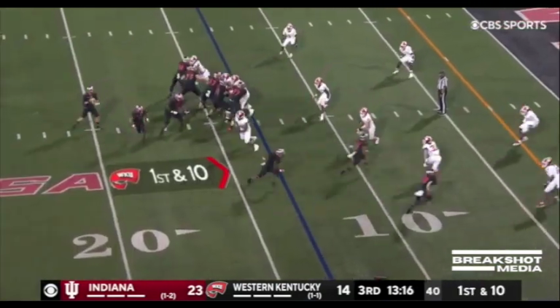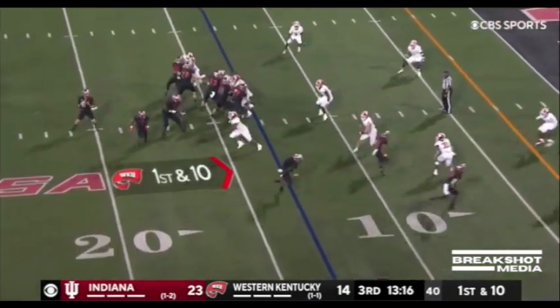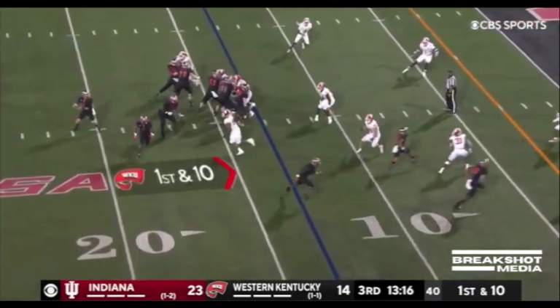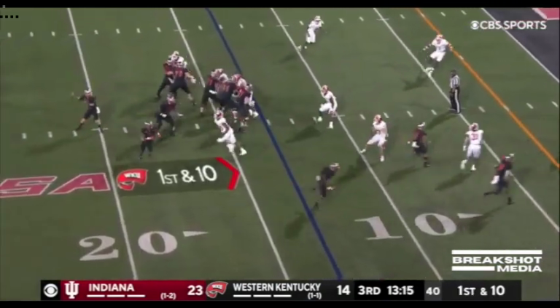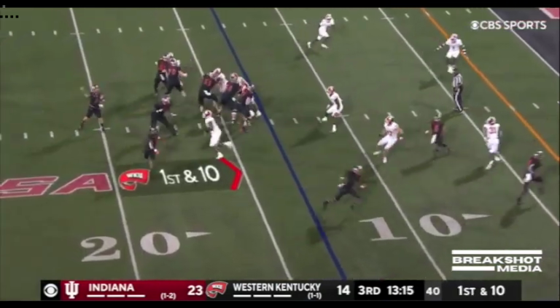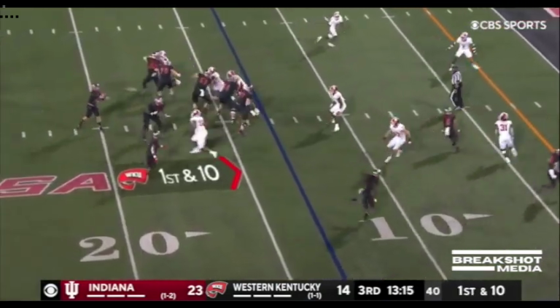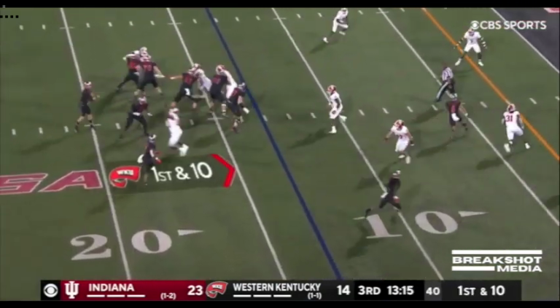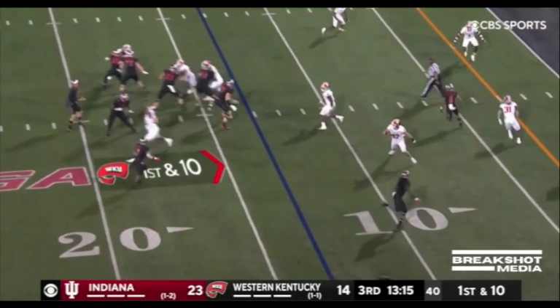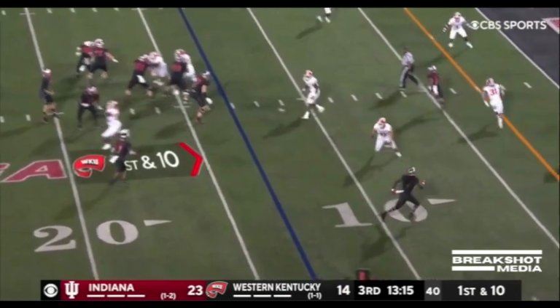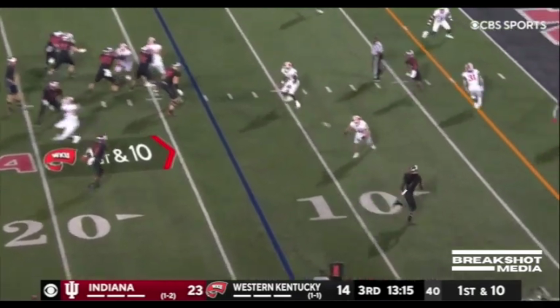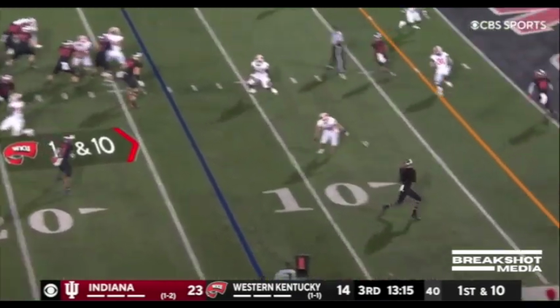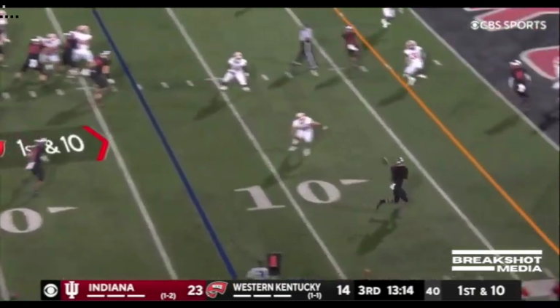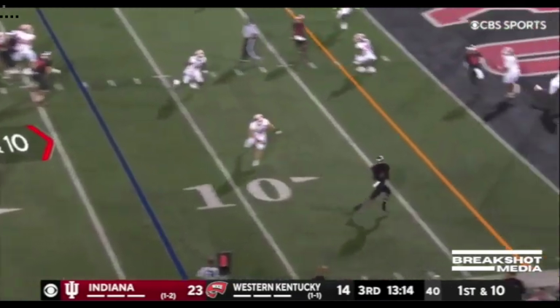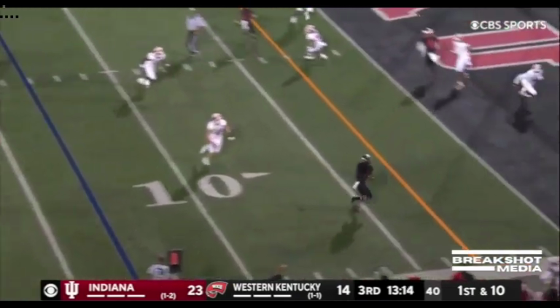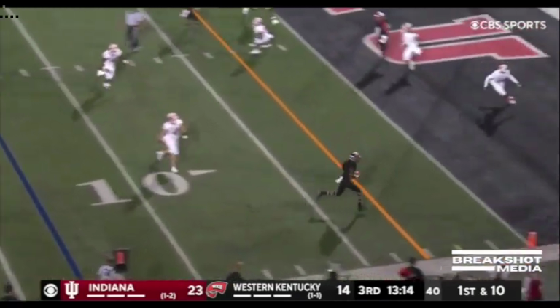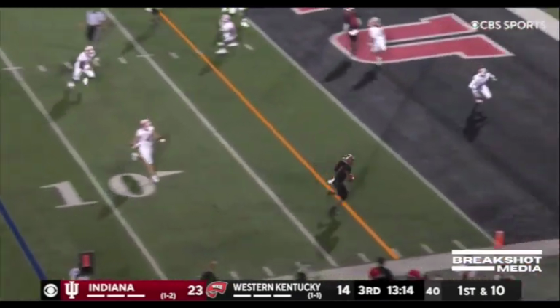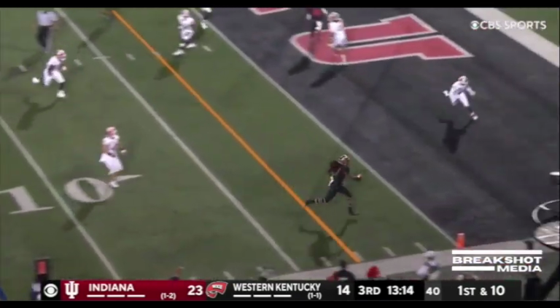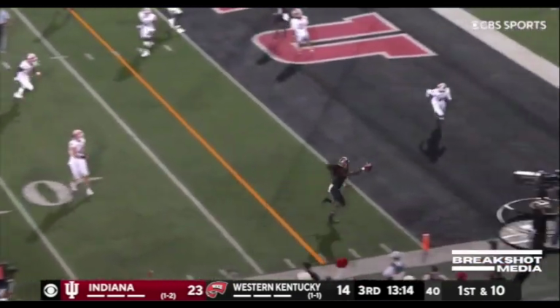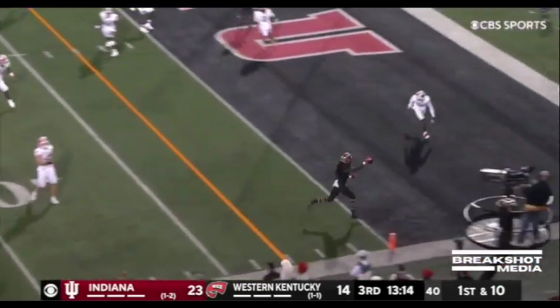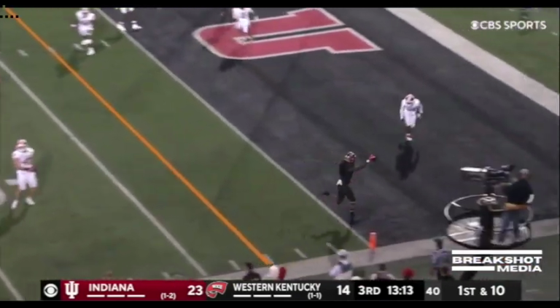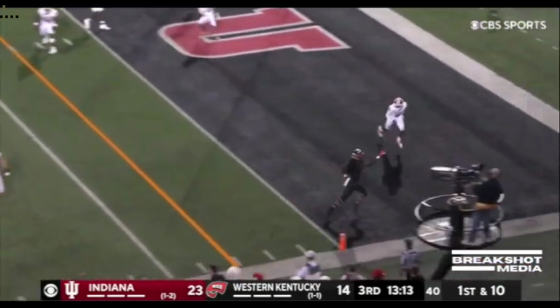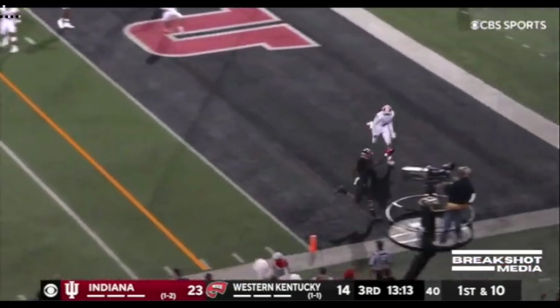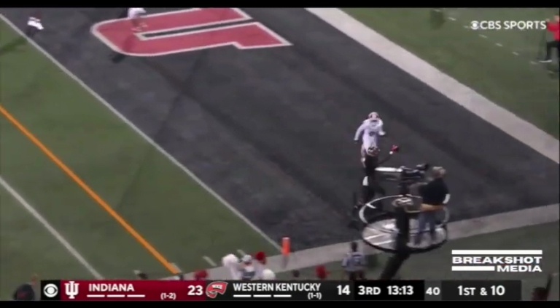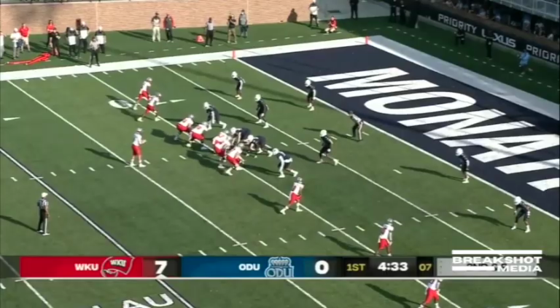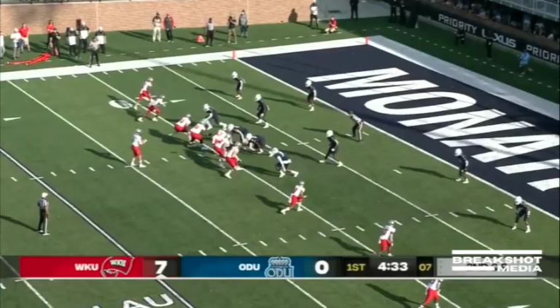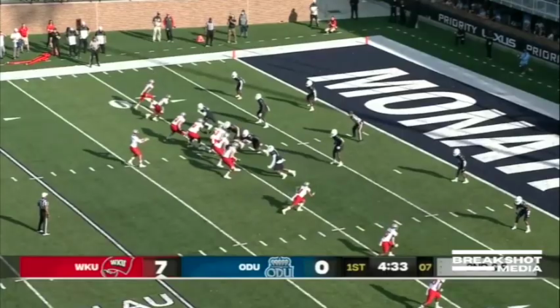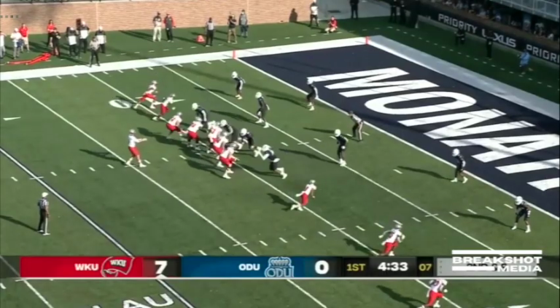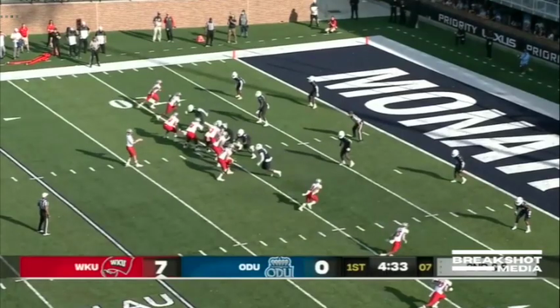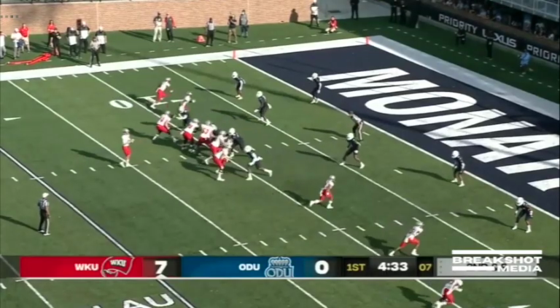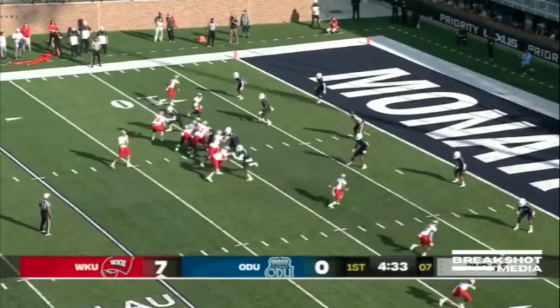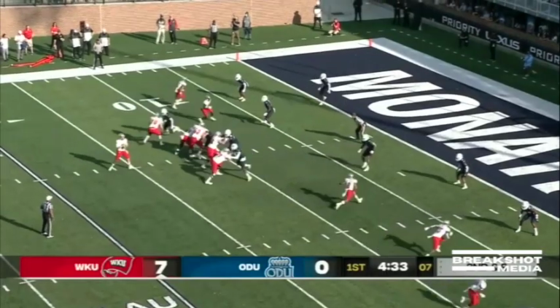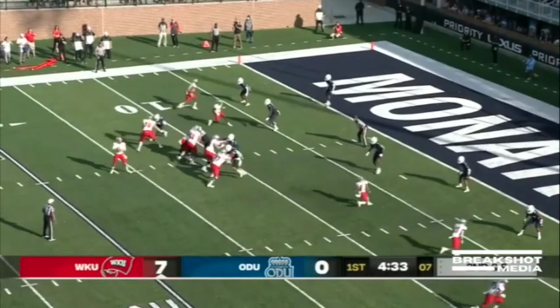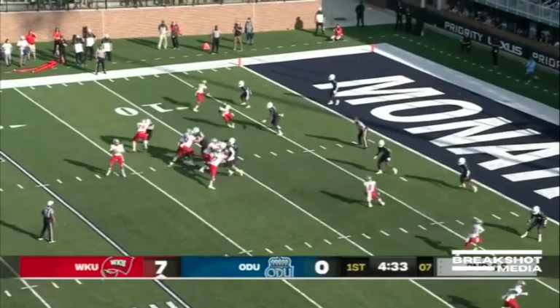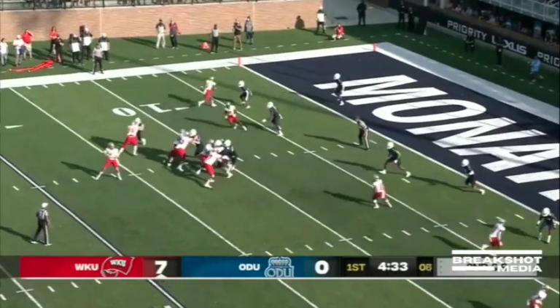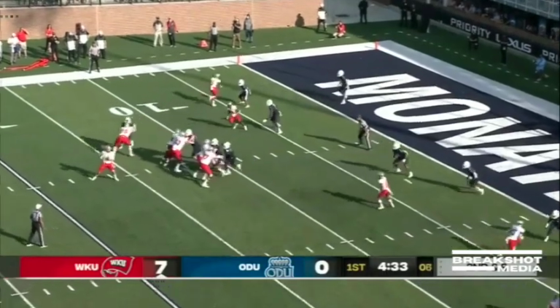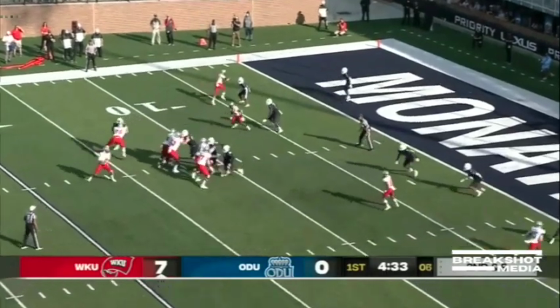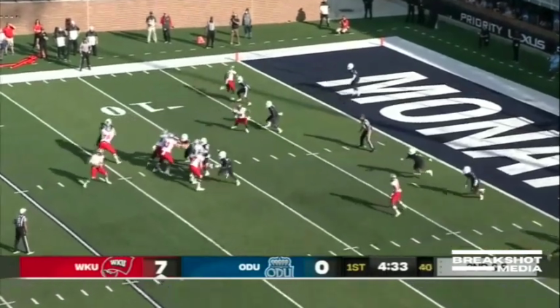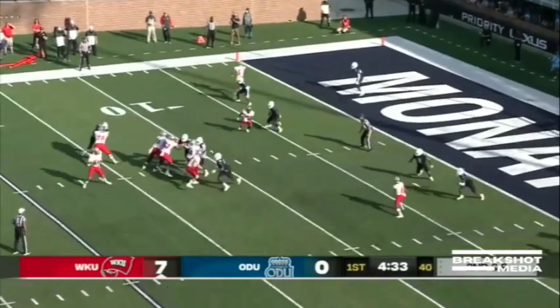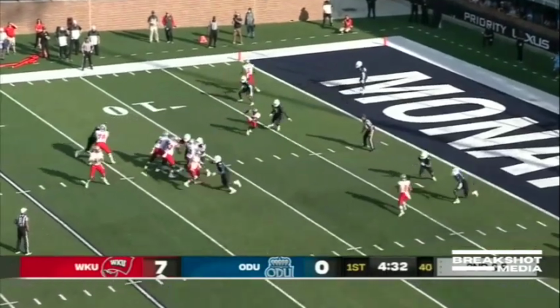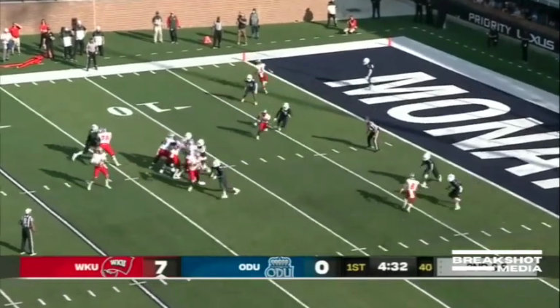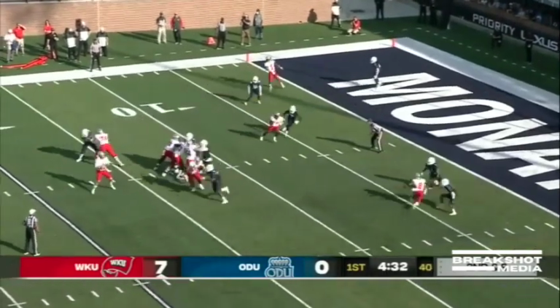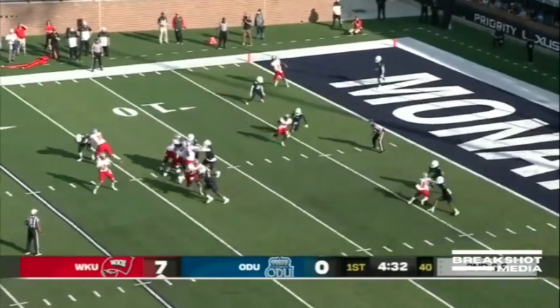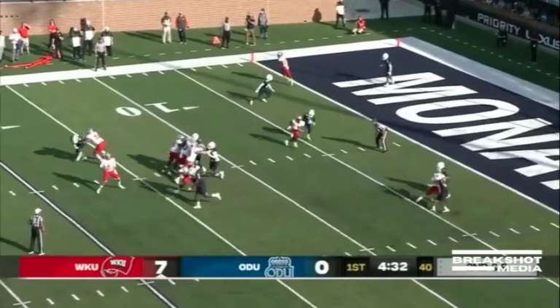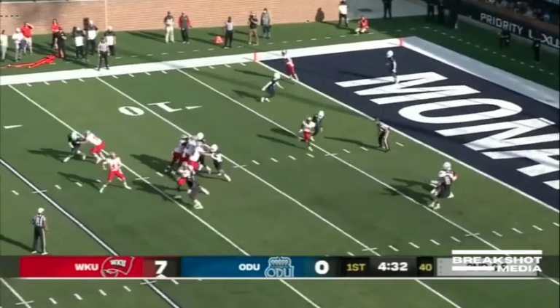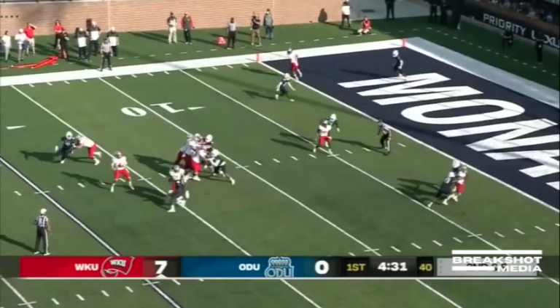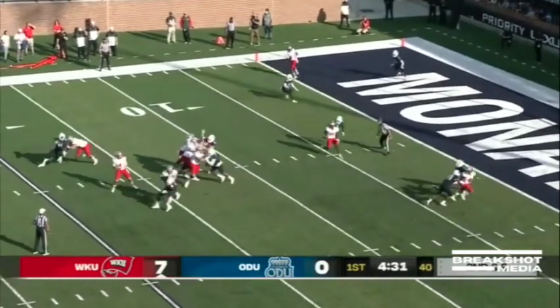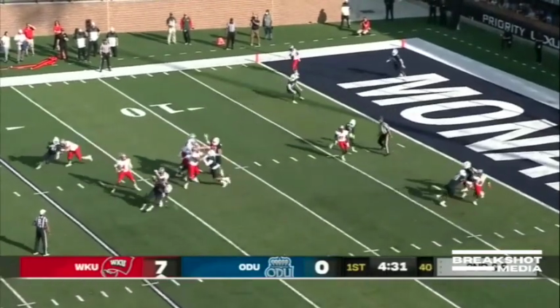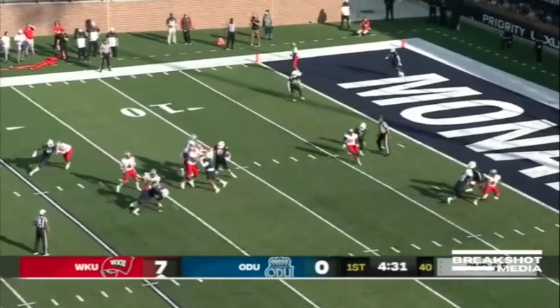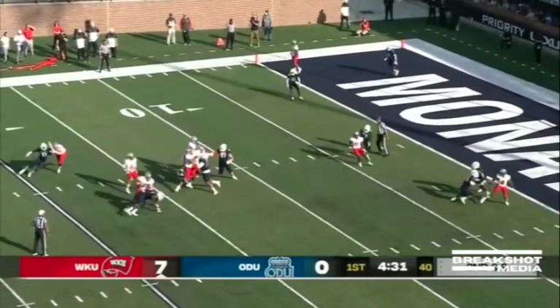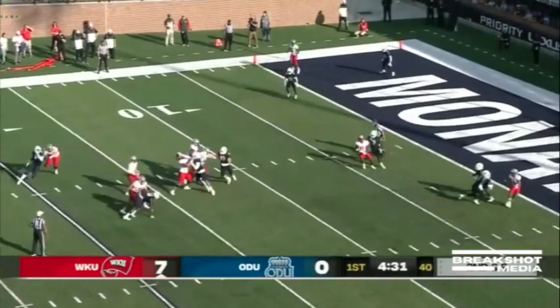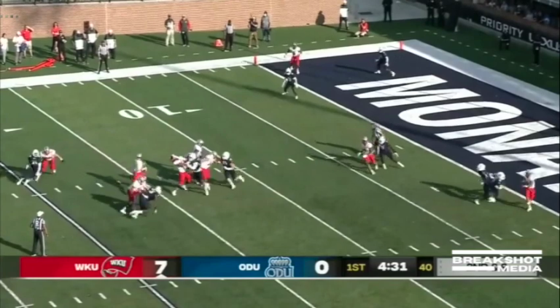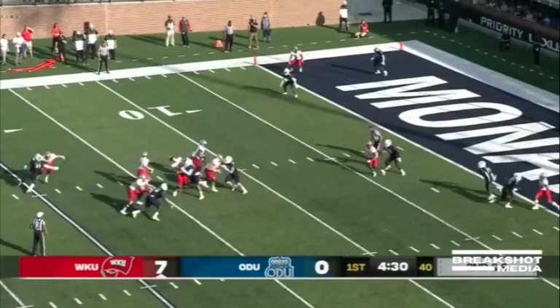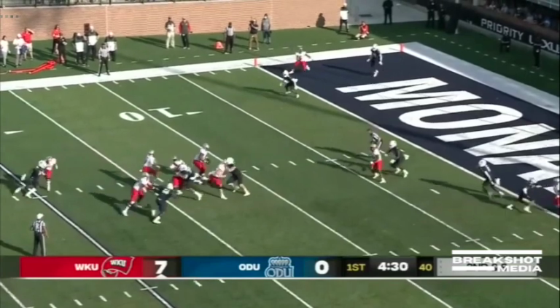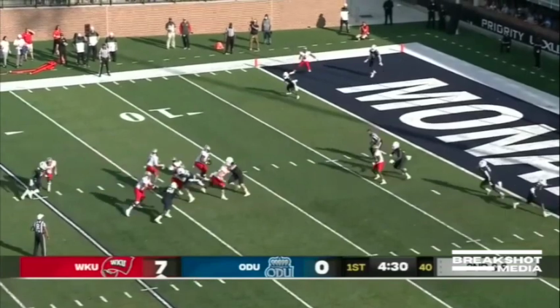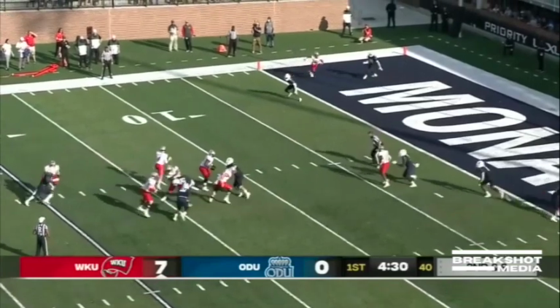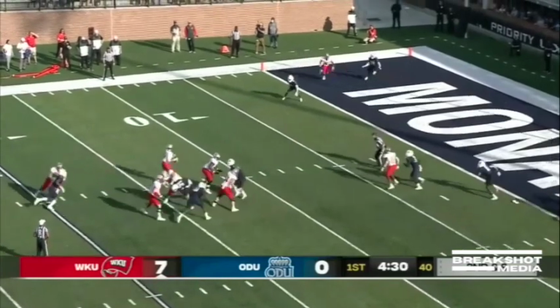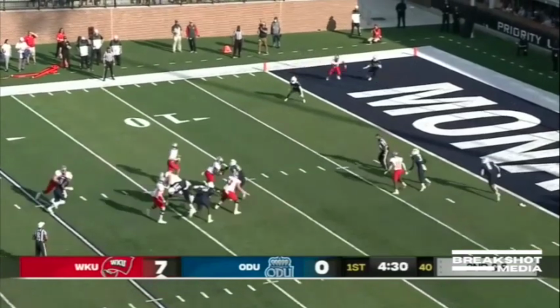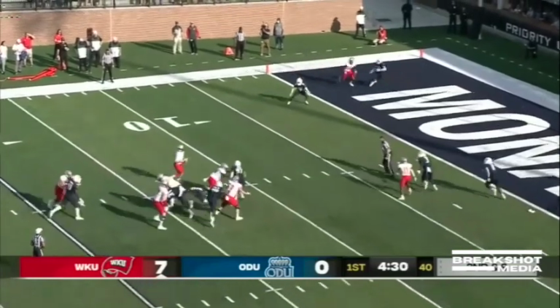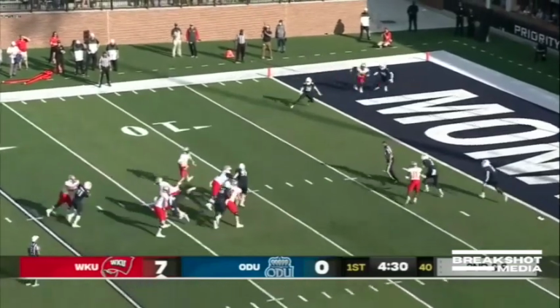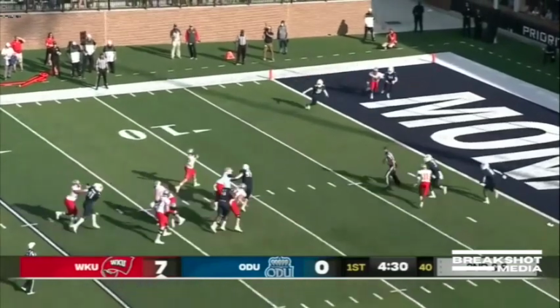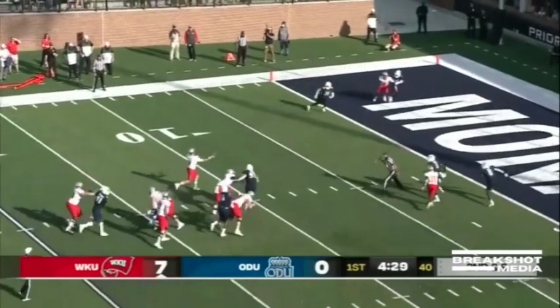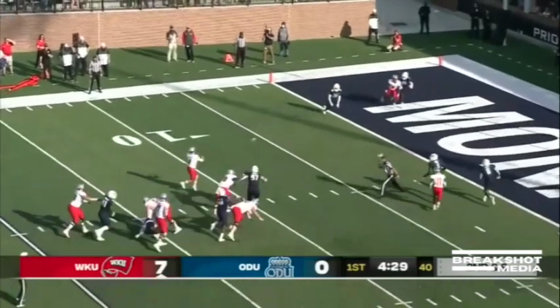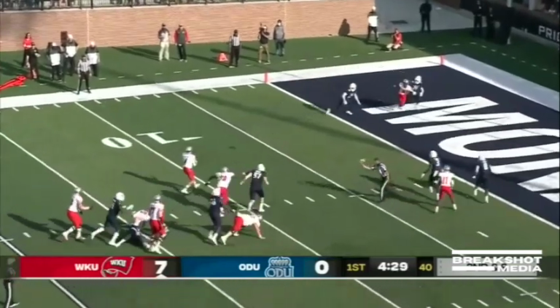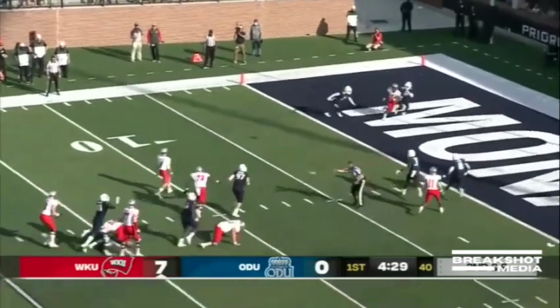Zappi play fake, Zappi throwing. Robichaux to the near side, looking that way — pump fake, pump fake once again.